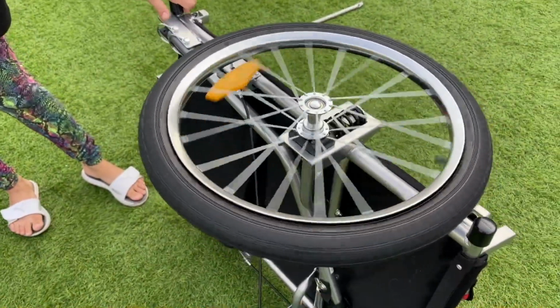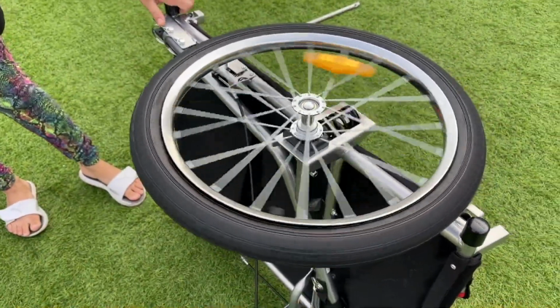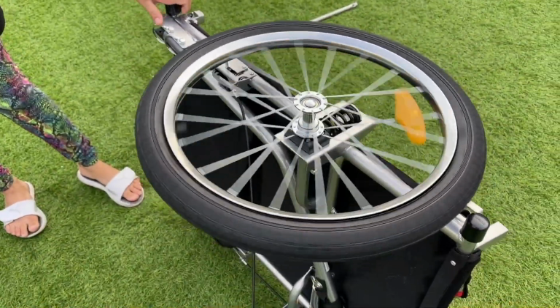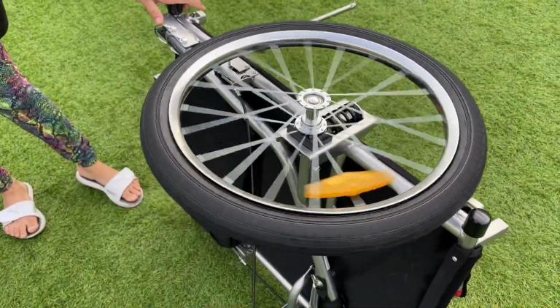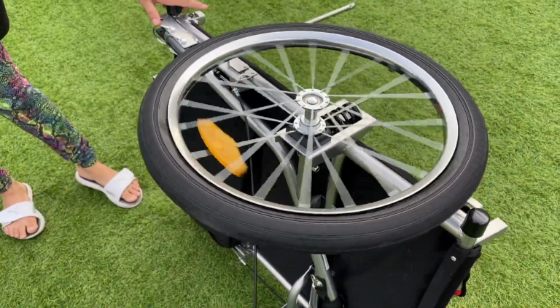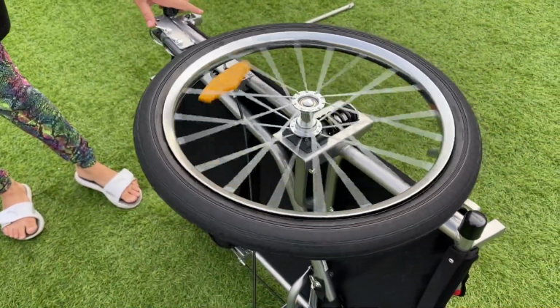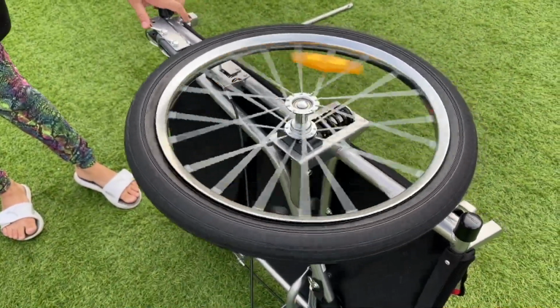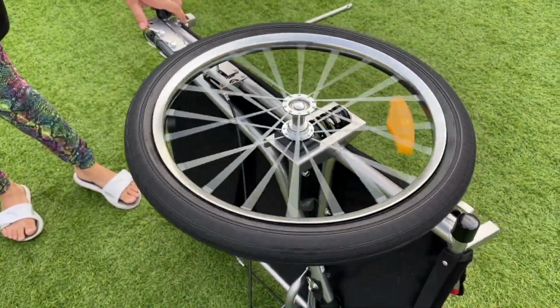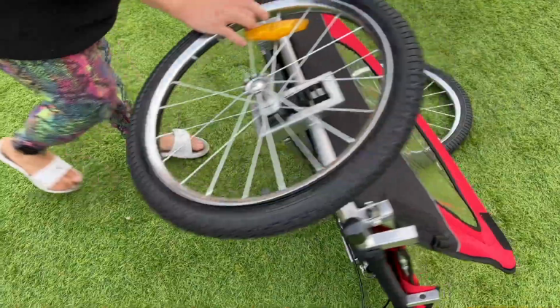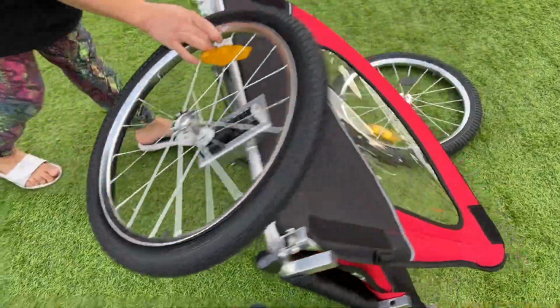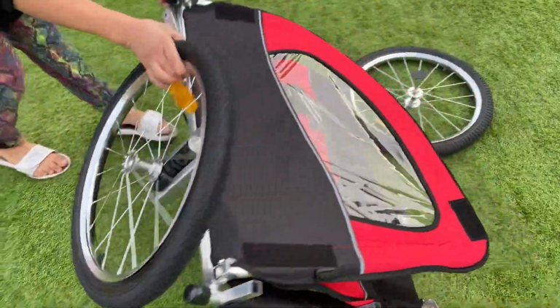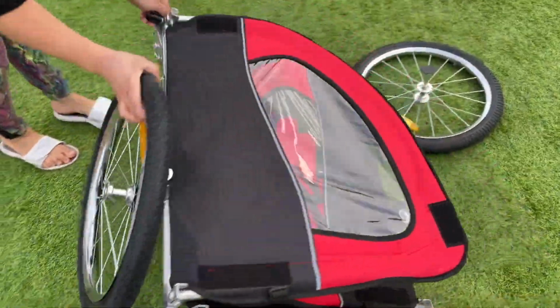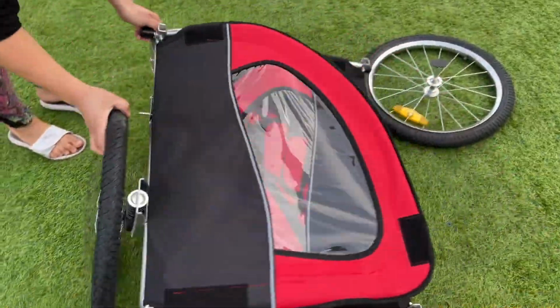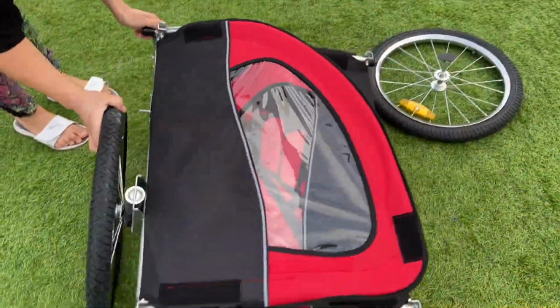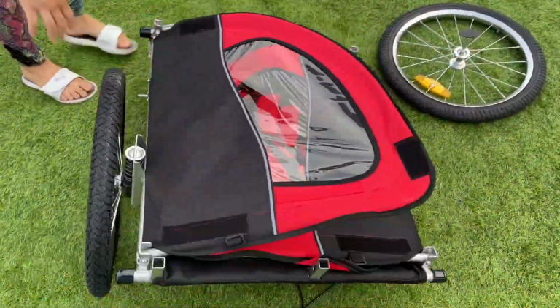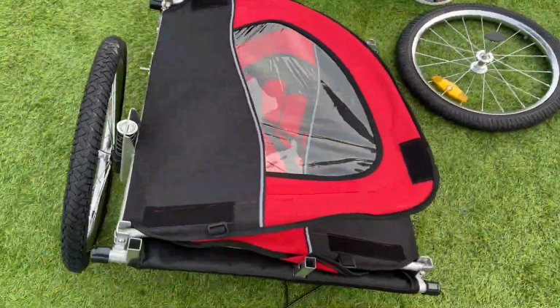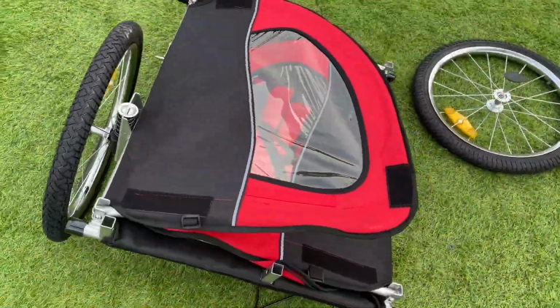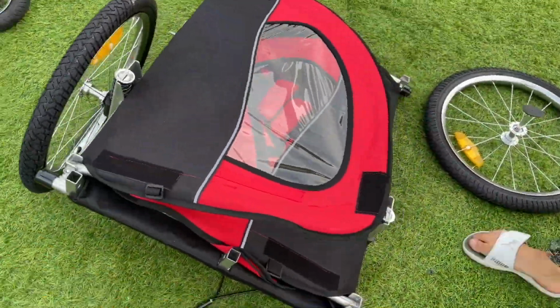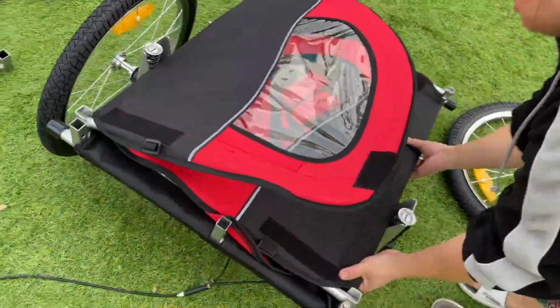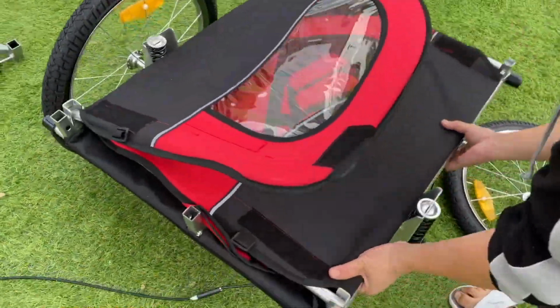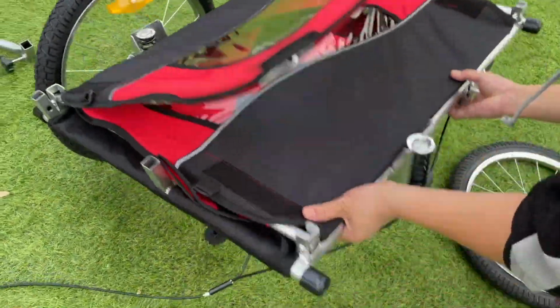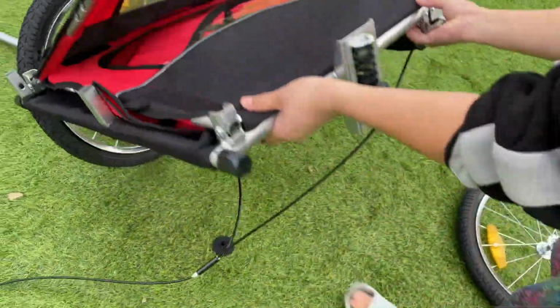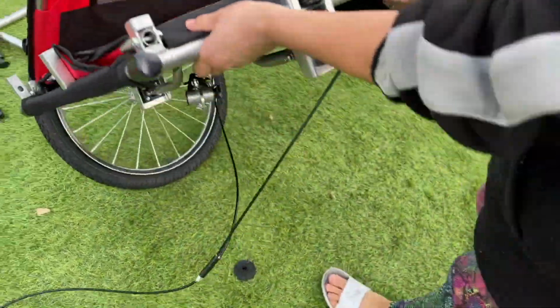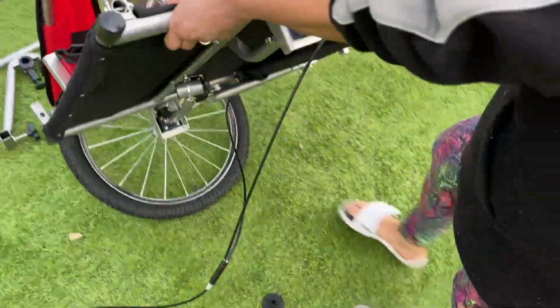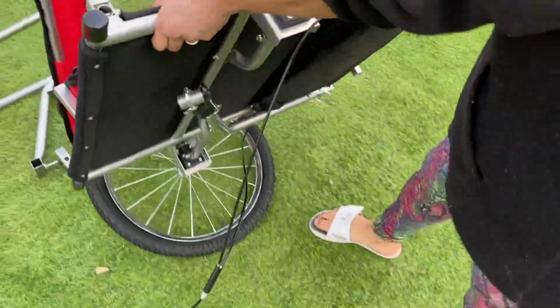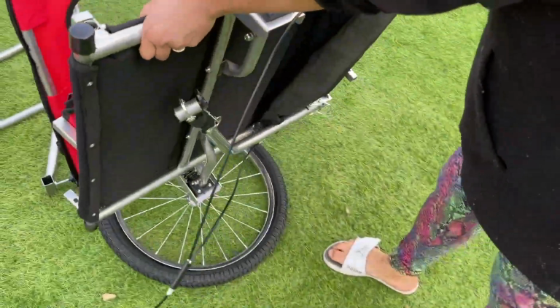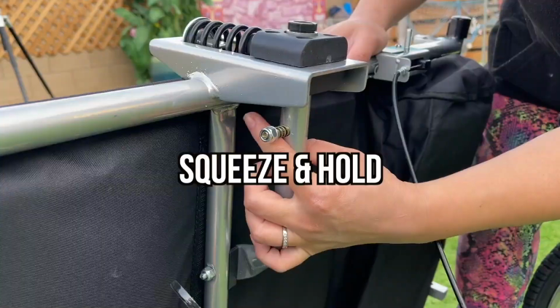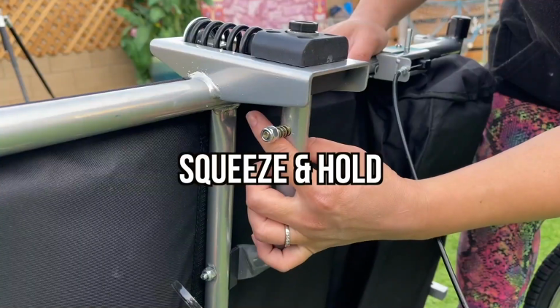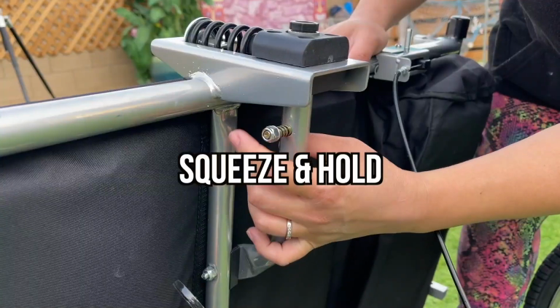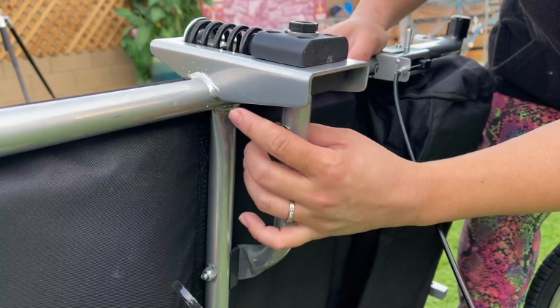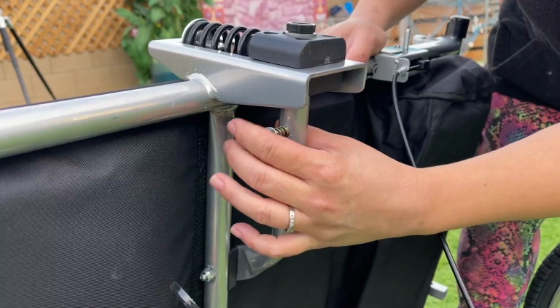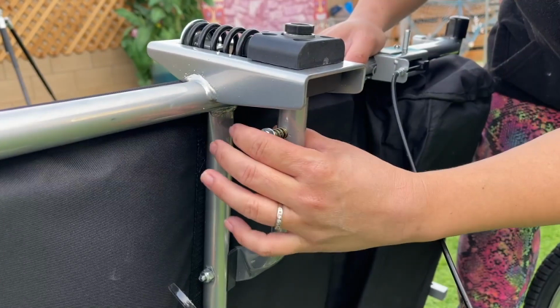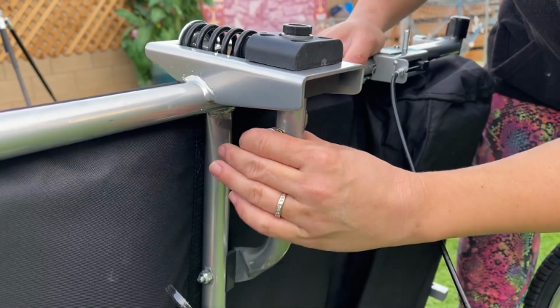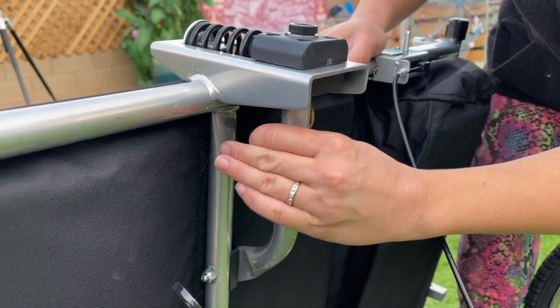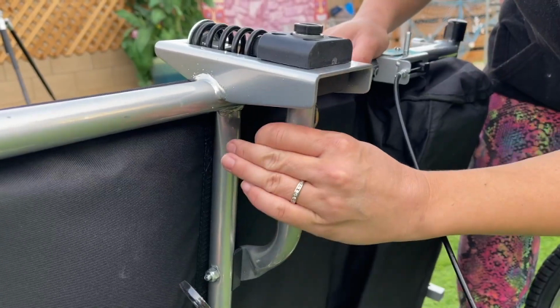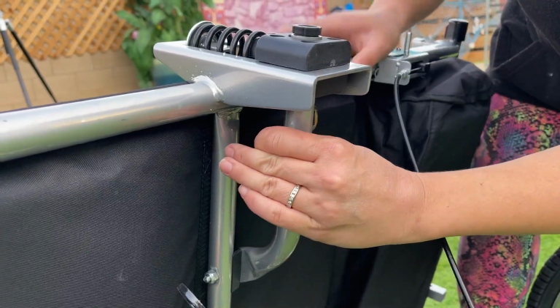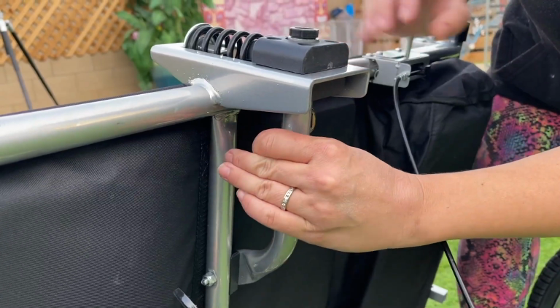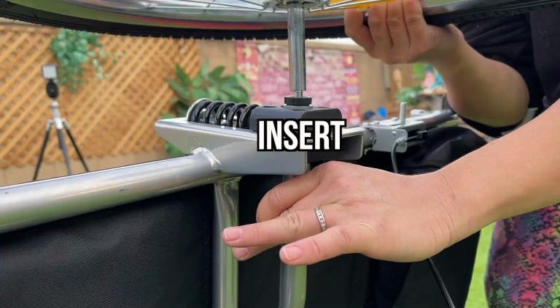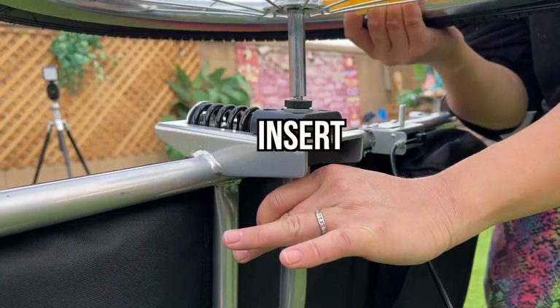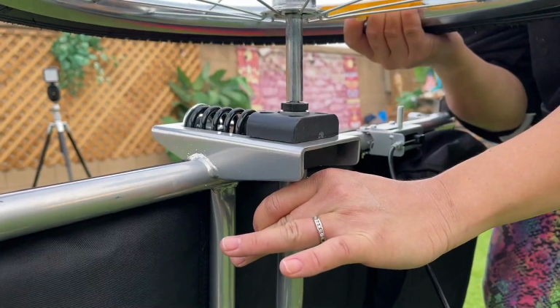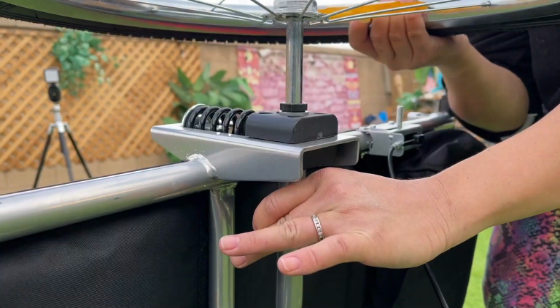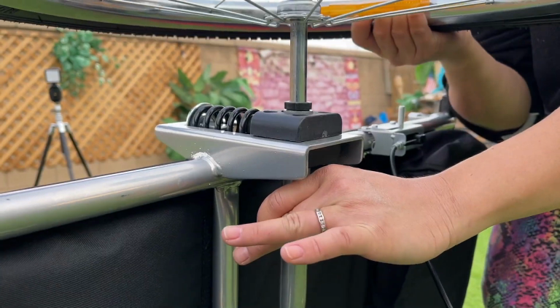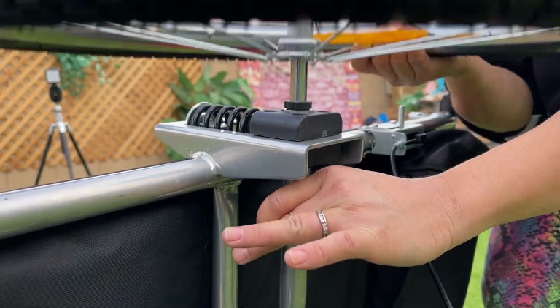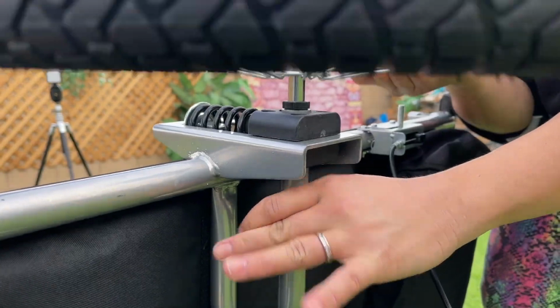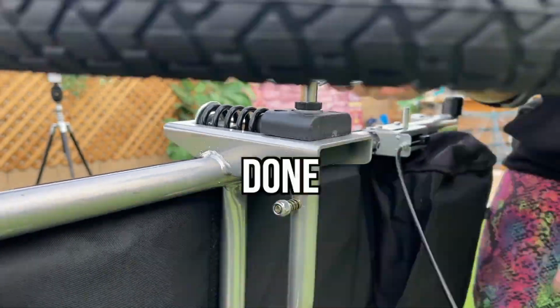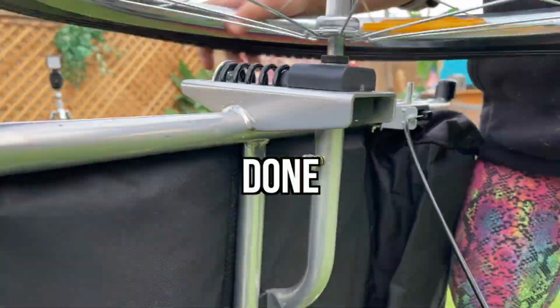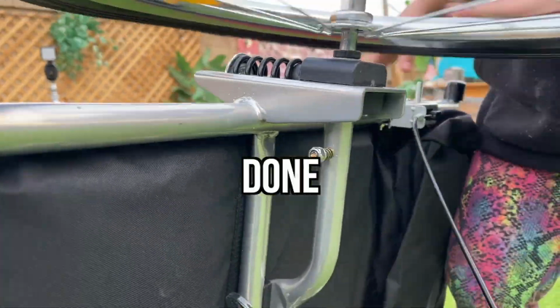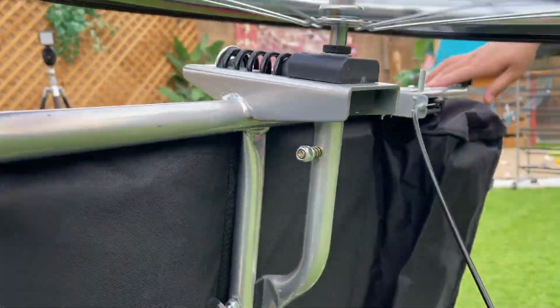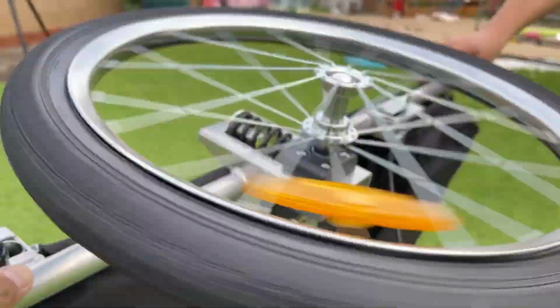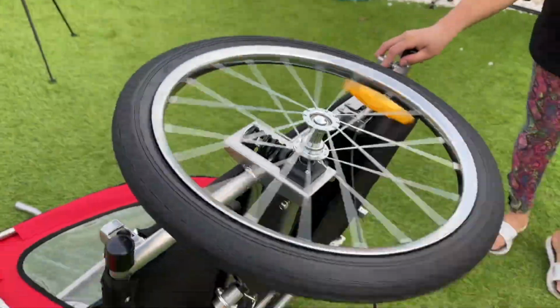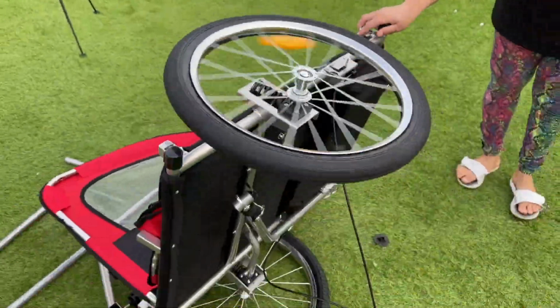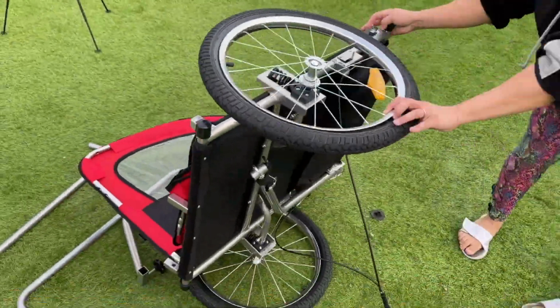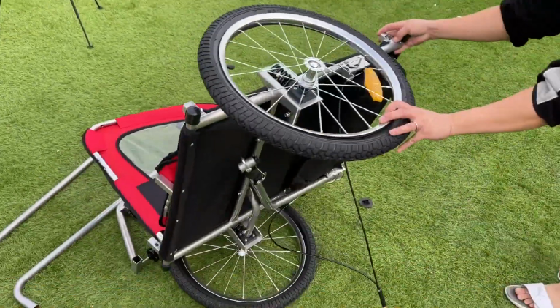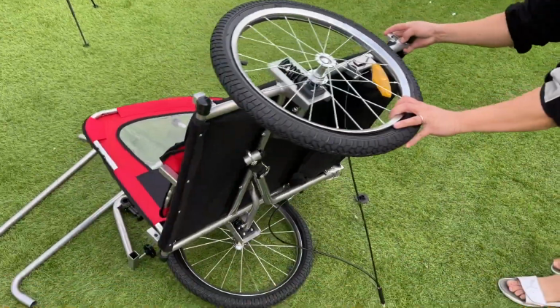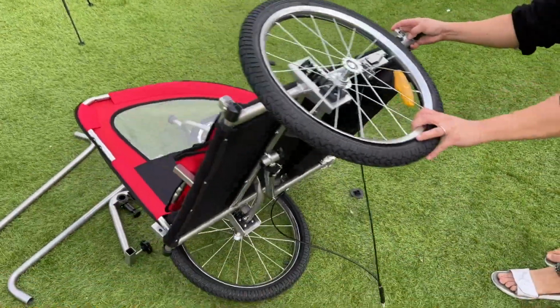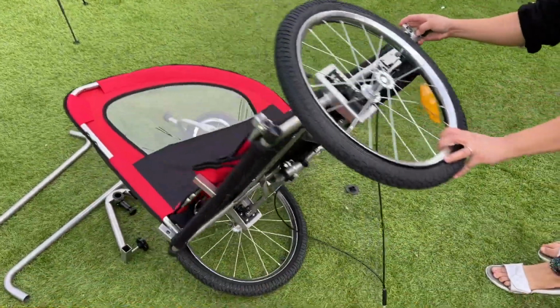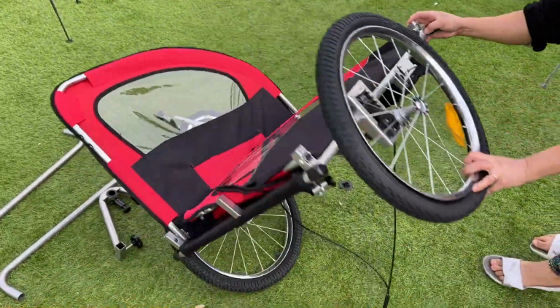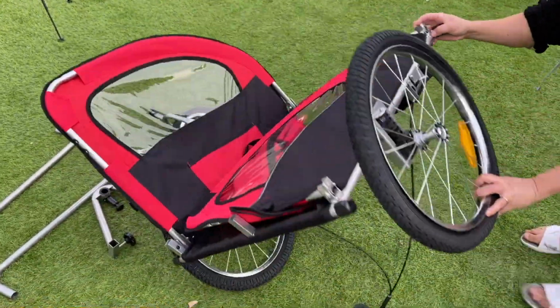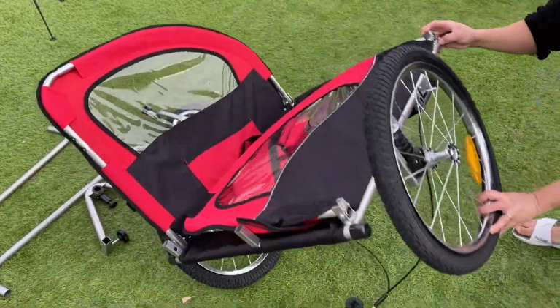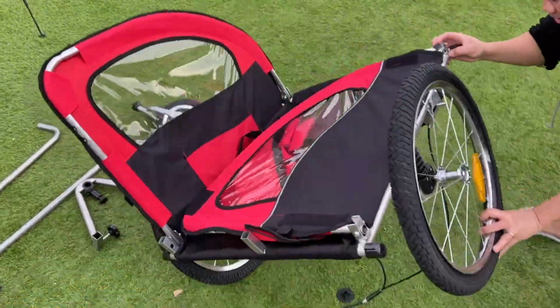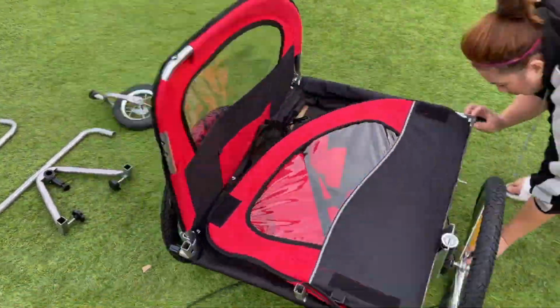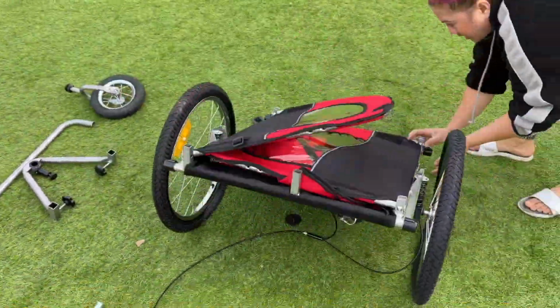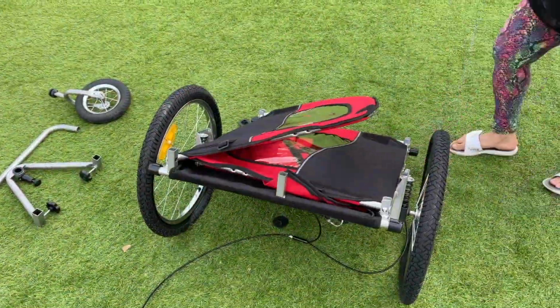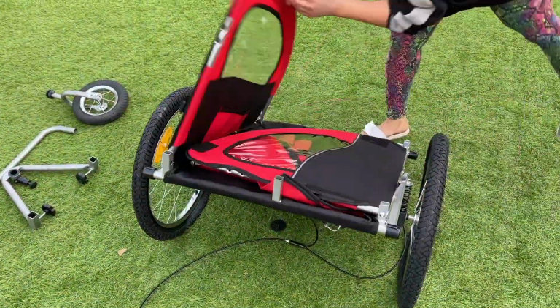Next, go to the other side and do the exact same thing — squeeze and hold, insert, and done. So far it should look like this.